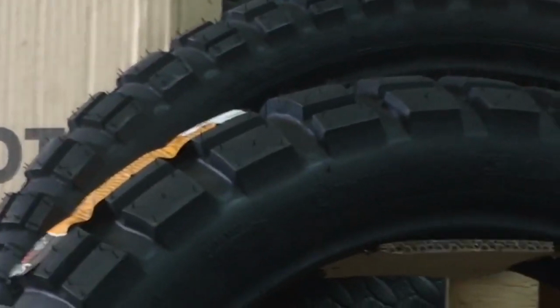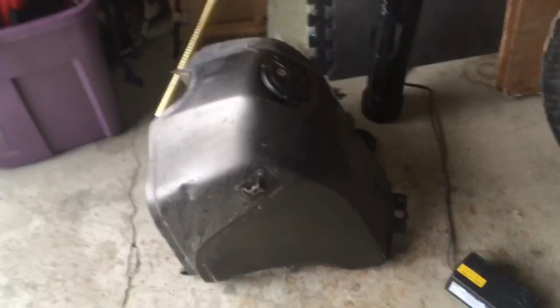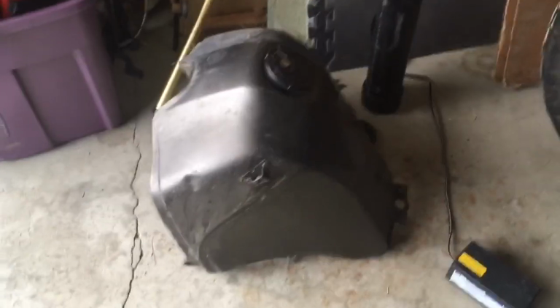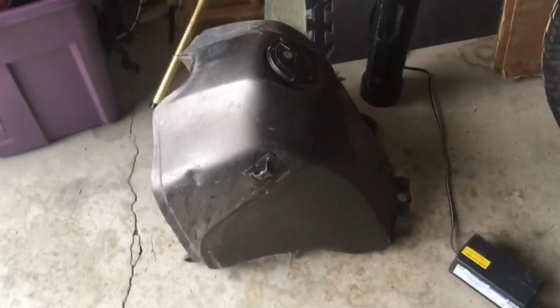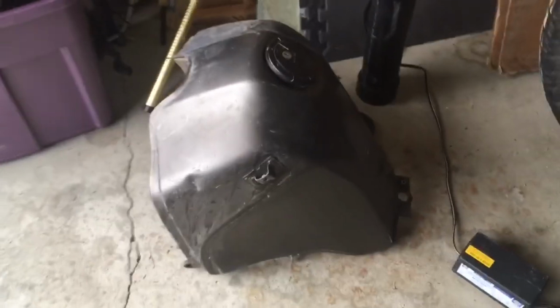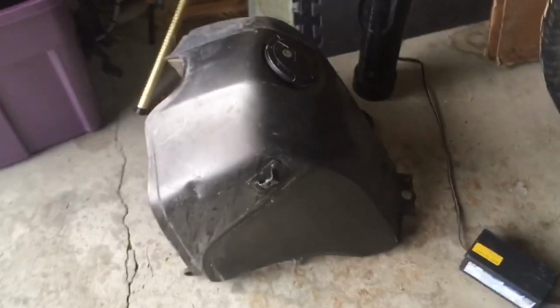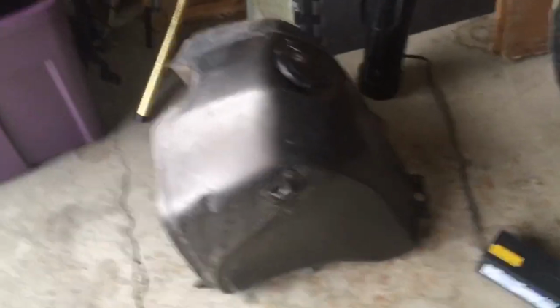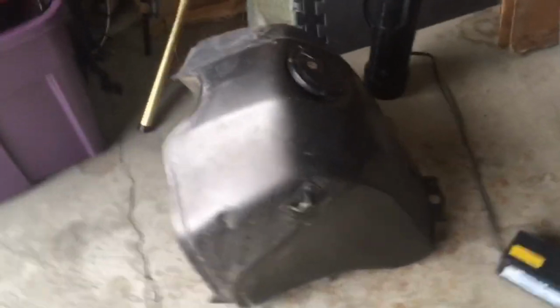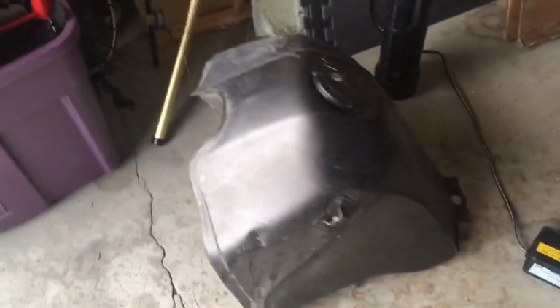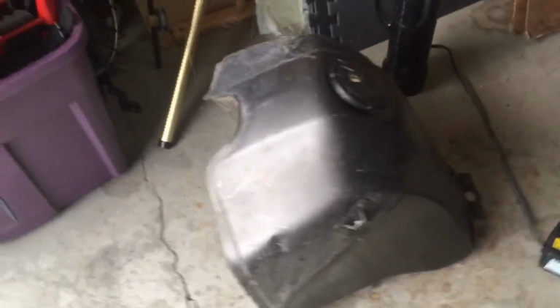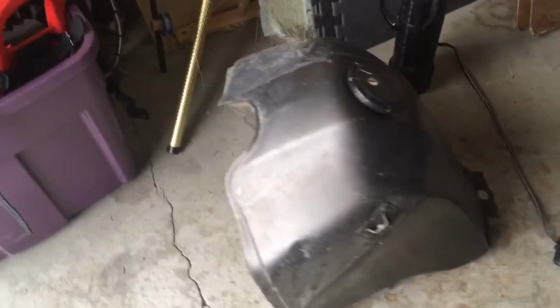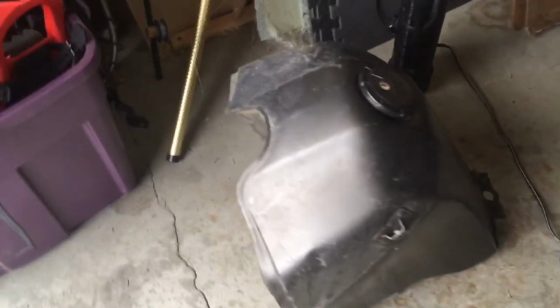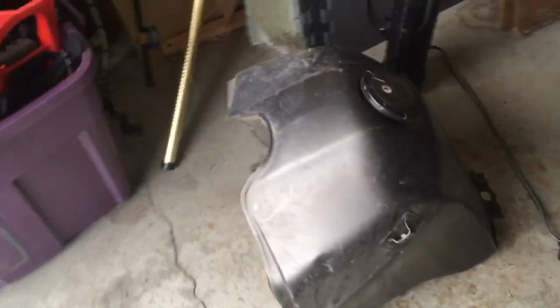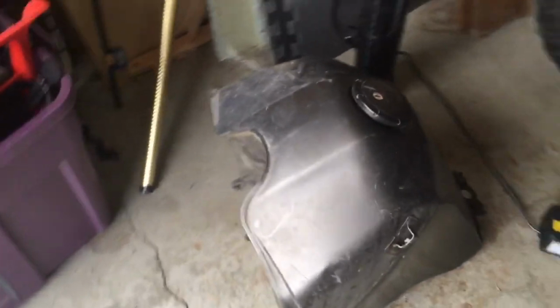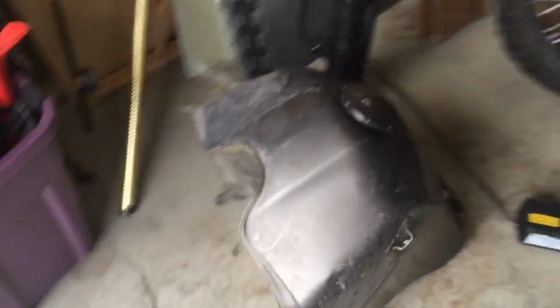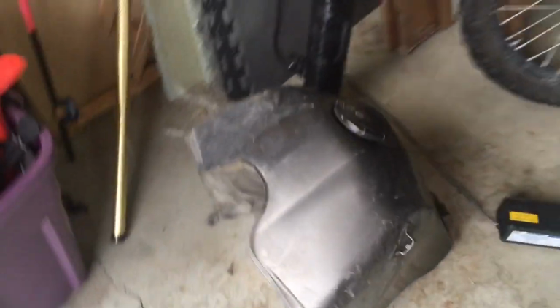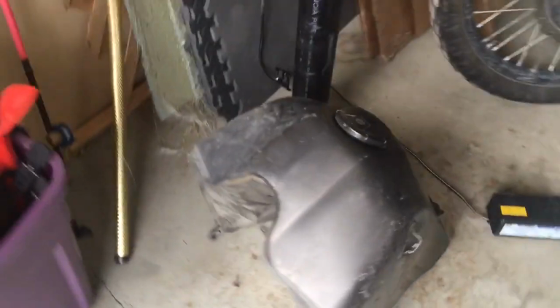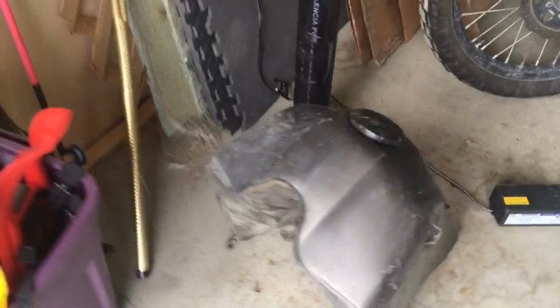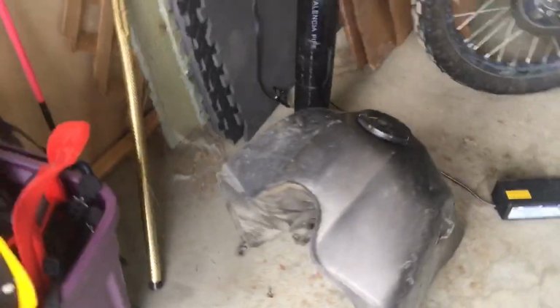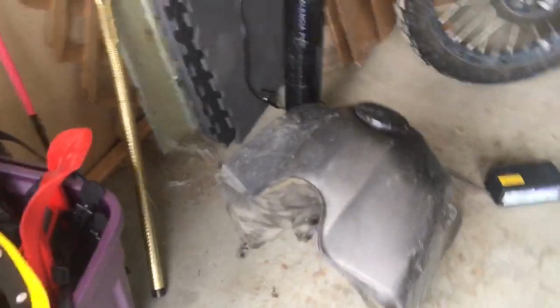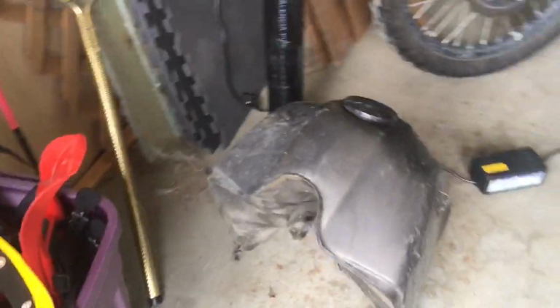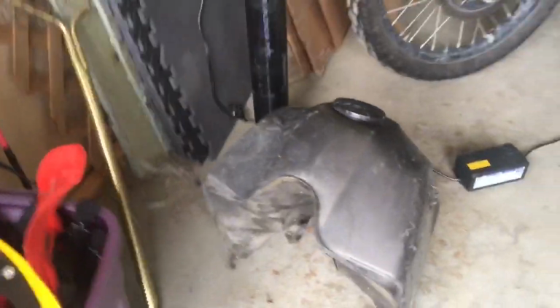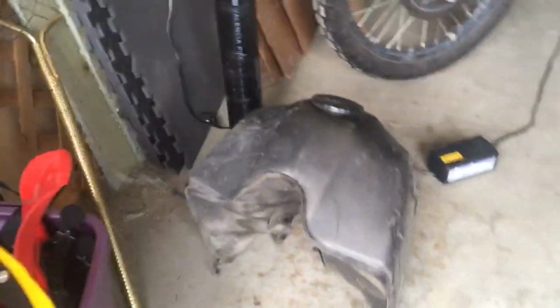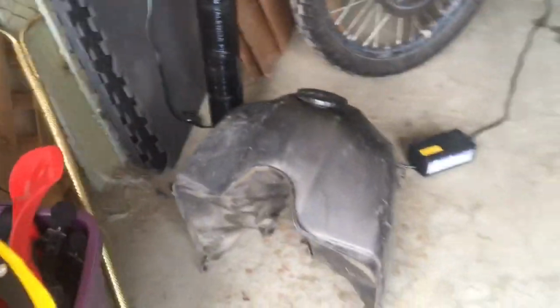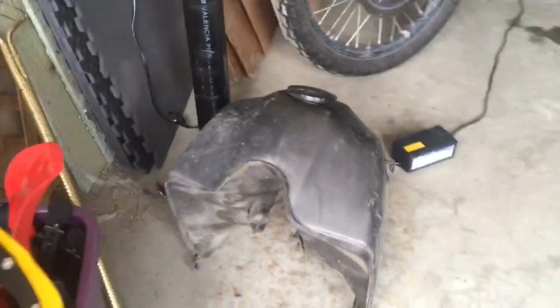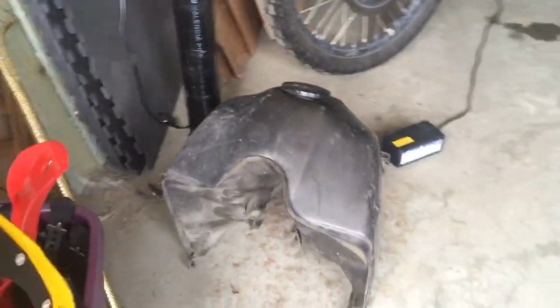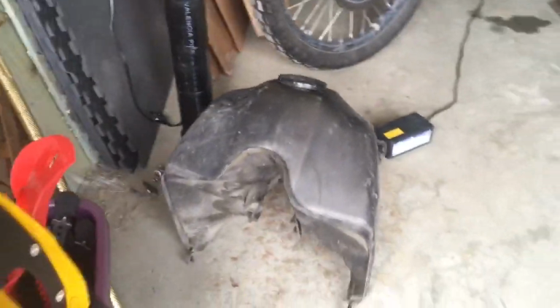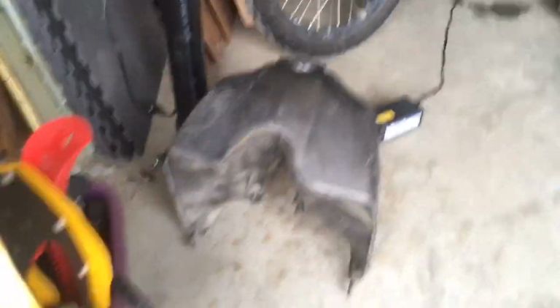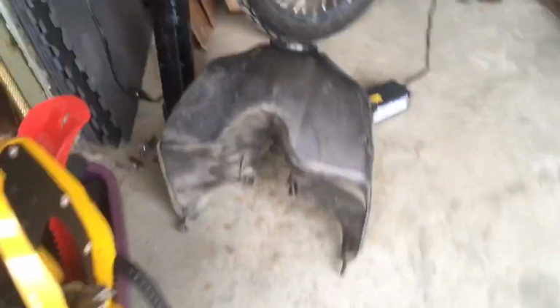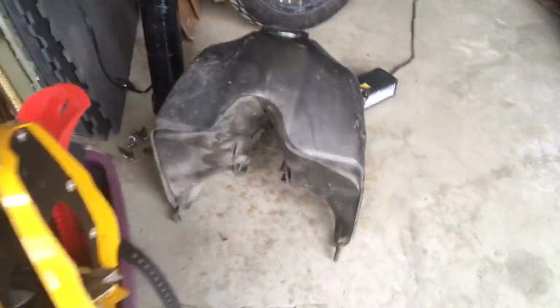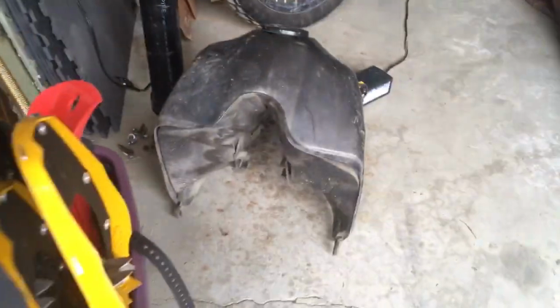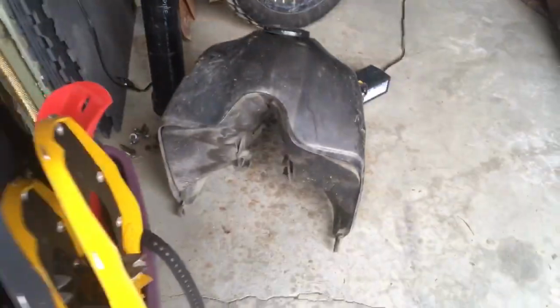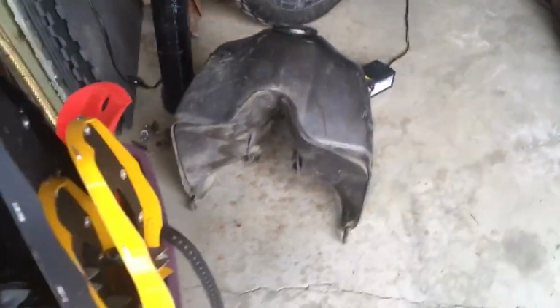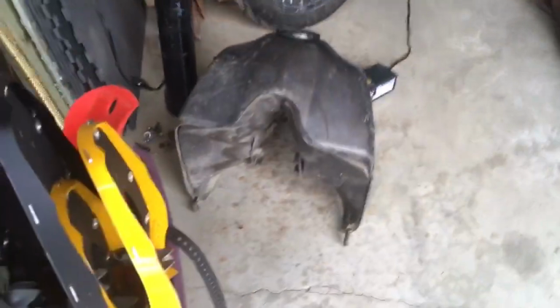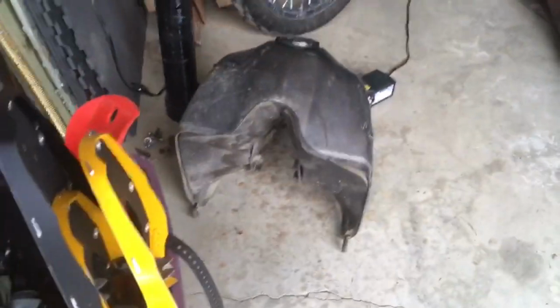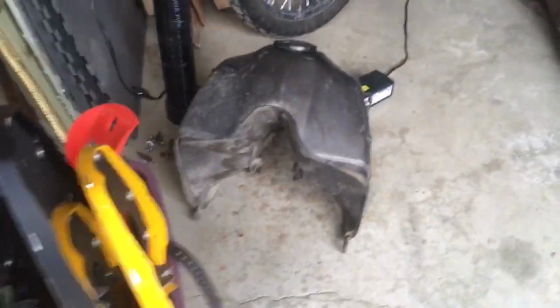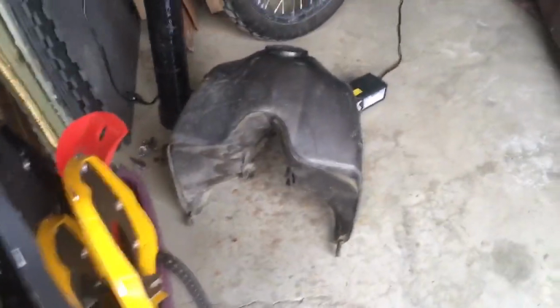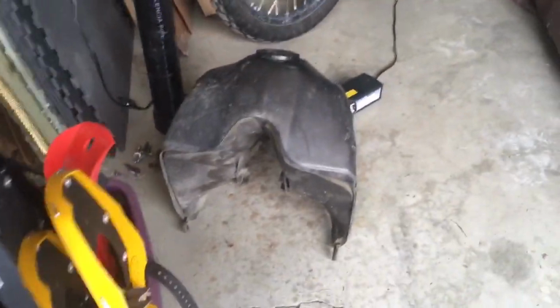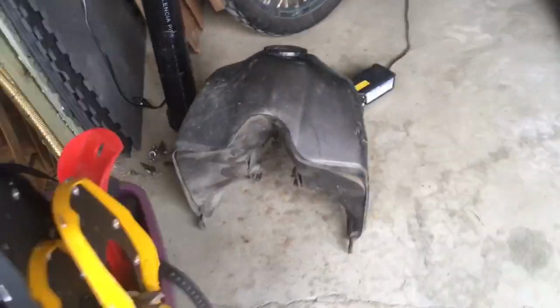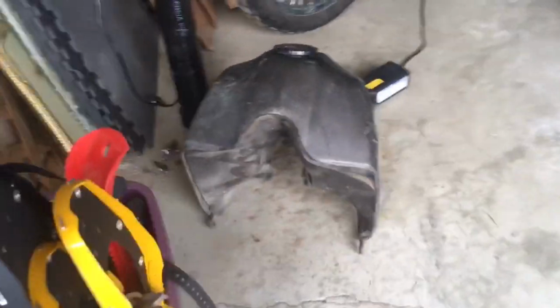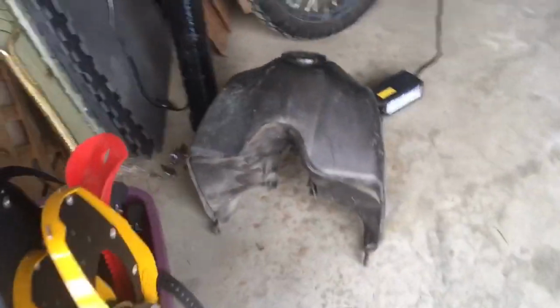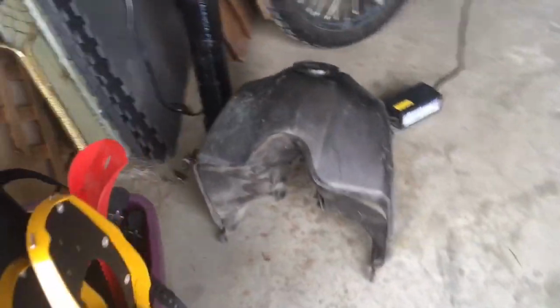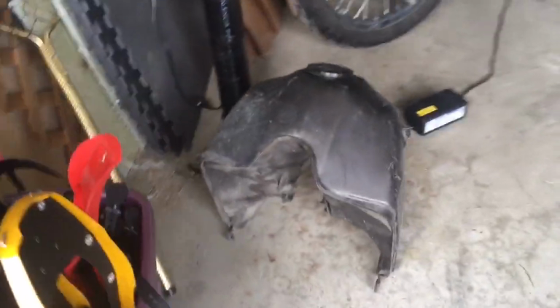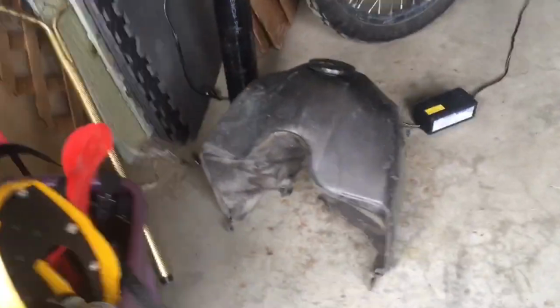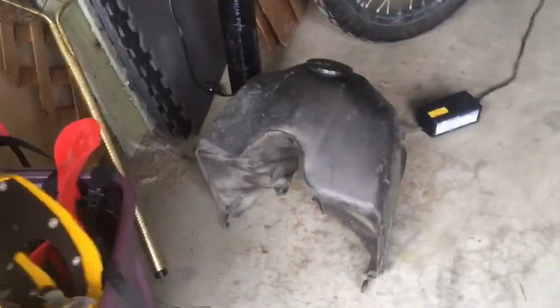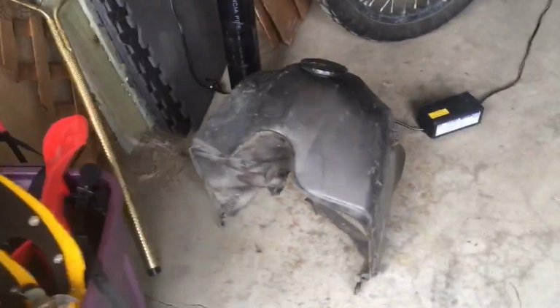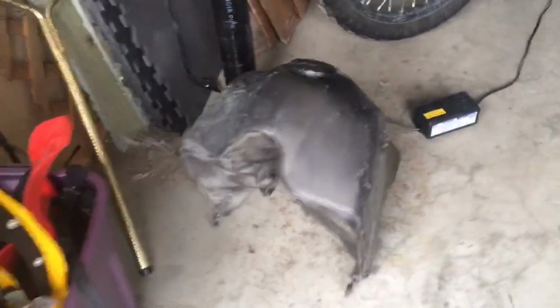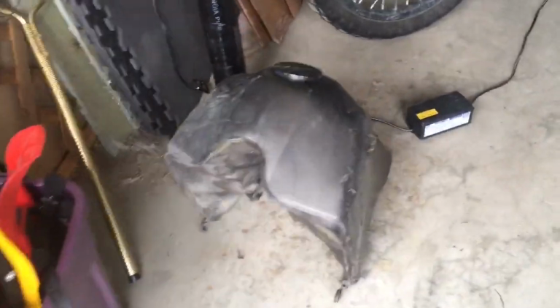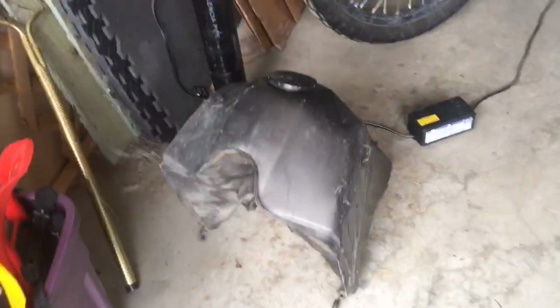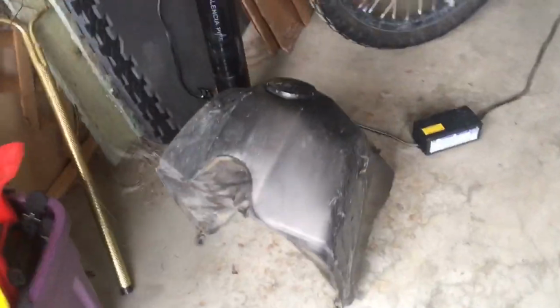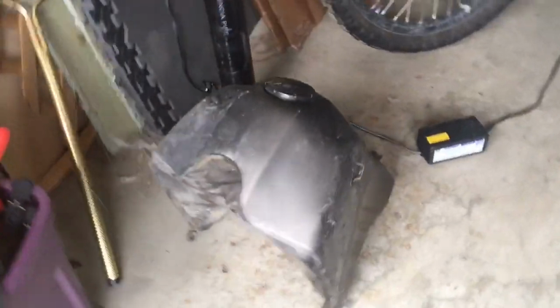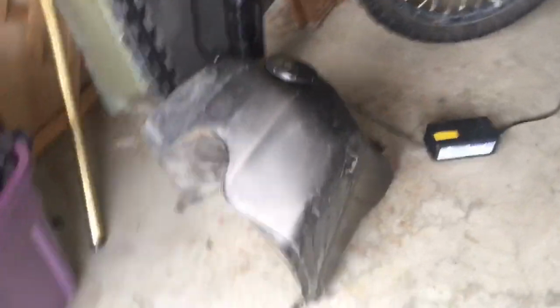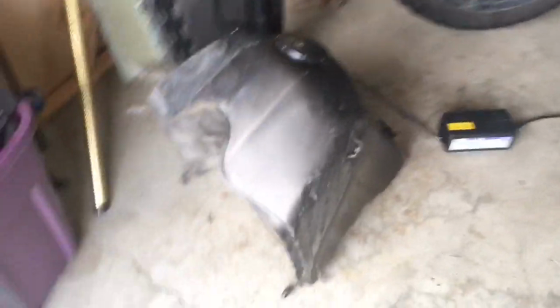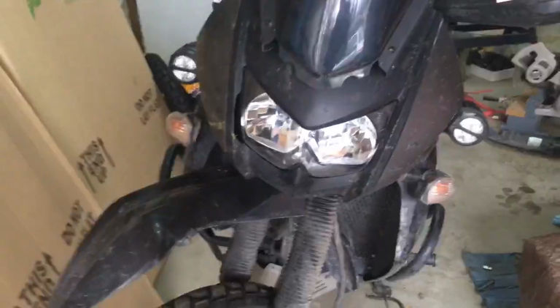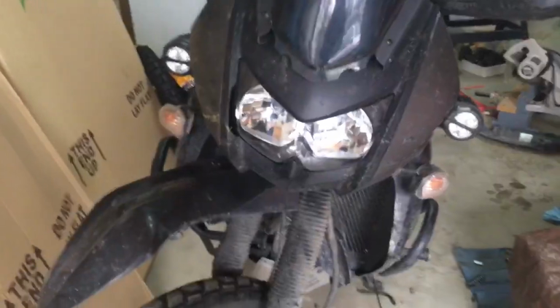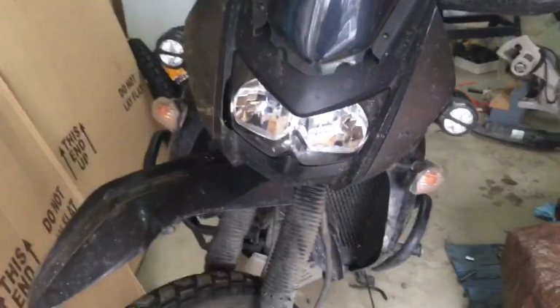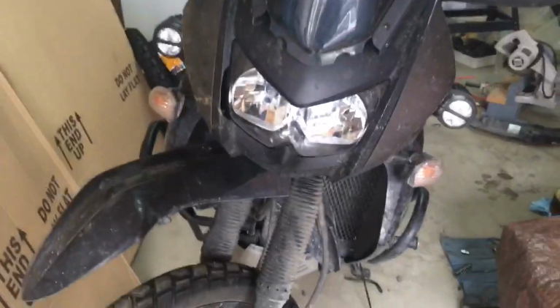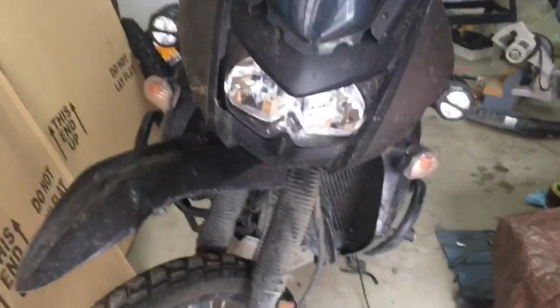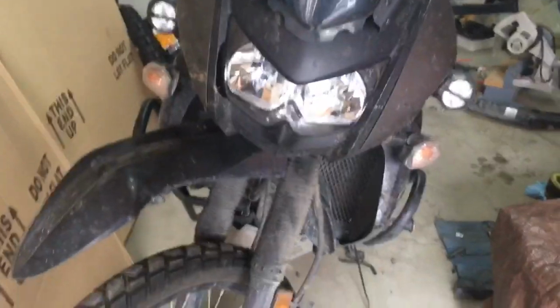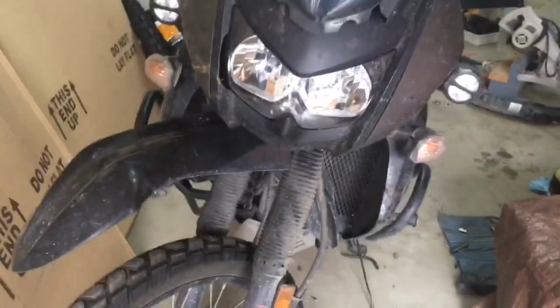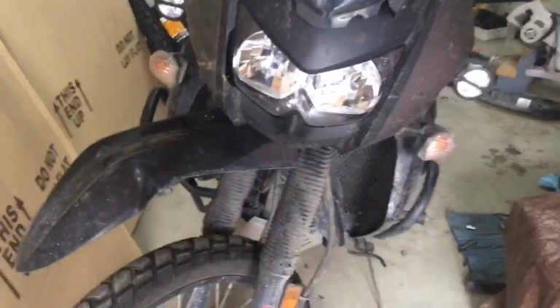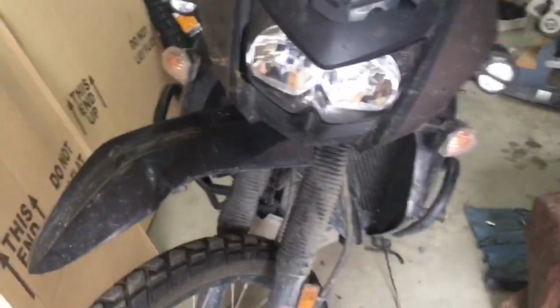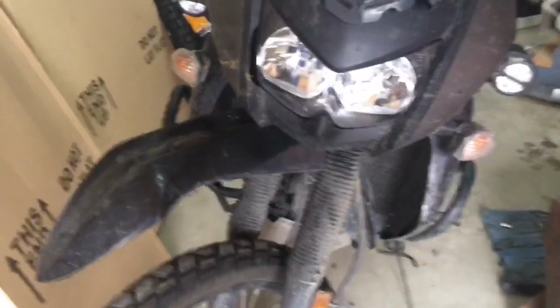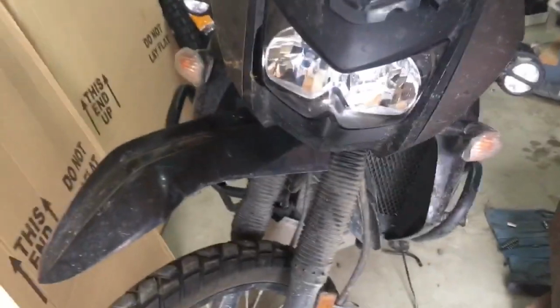Good idea of the hulking size of a KLR gas tank. My poor baby.